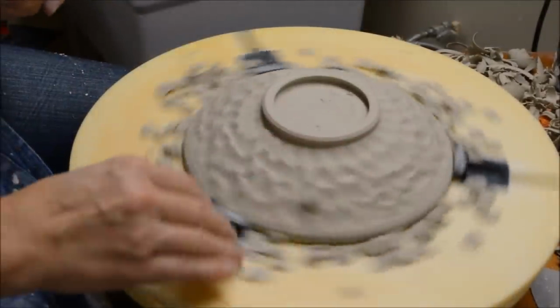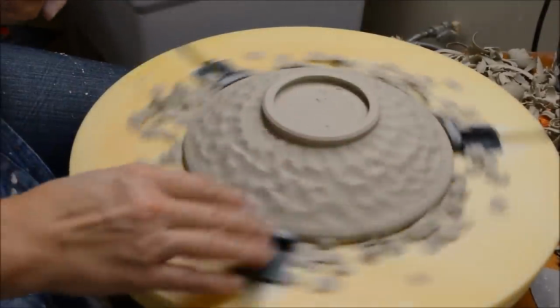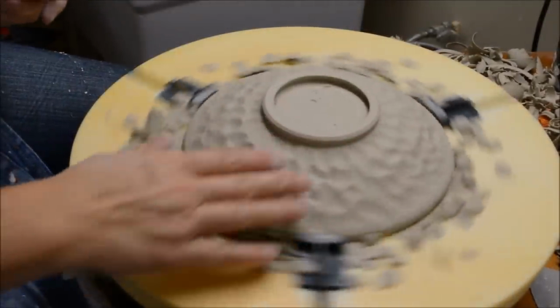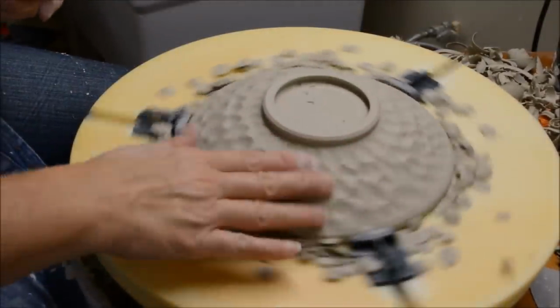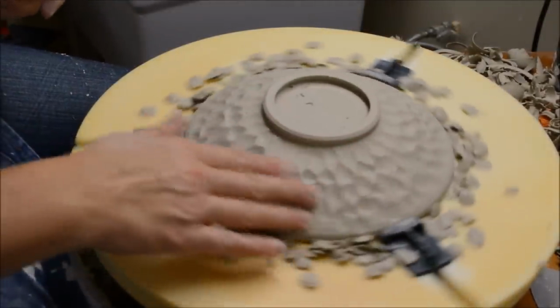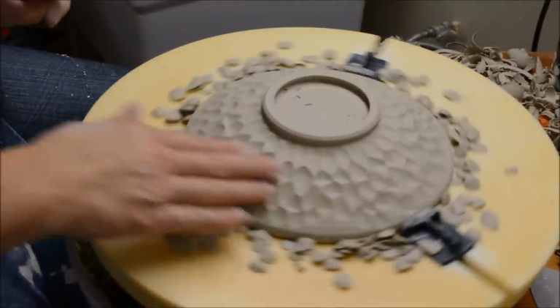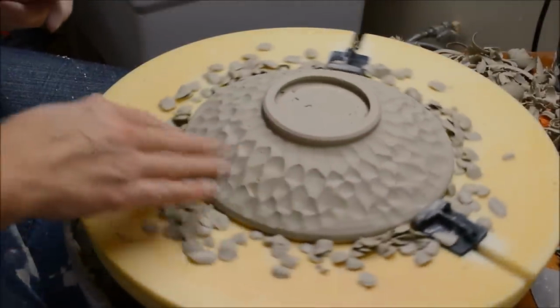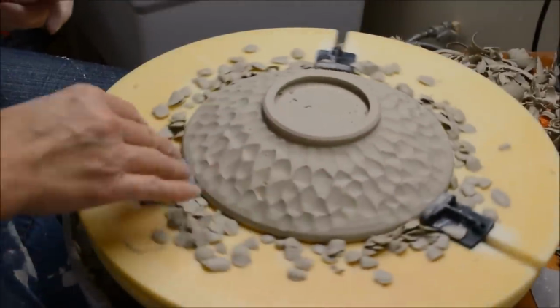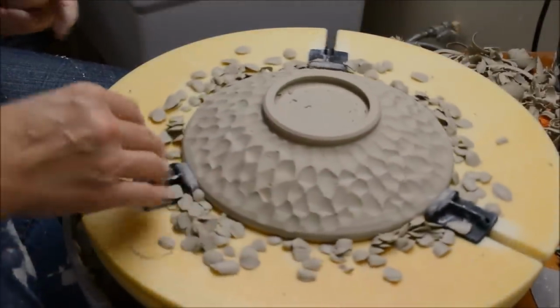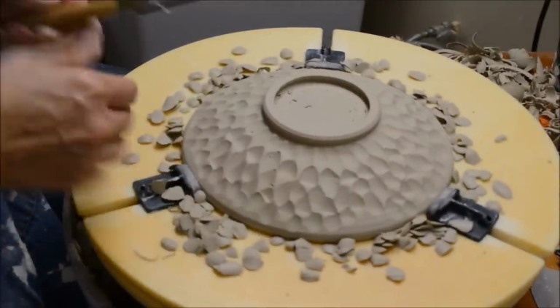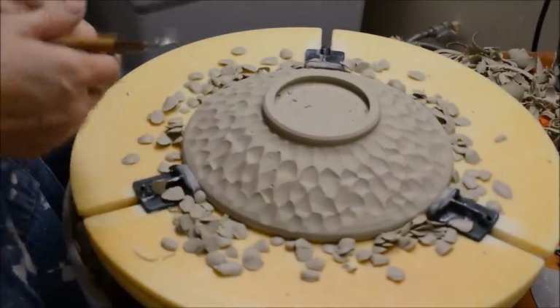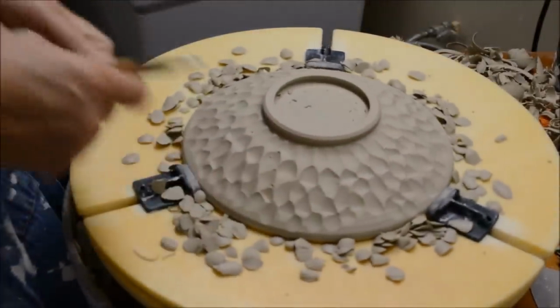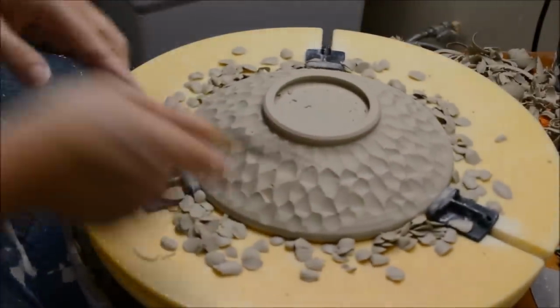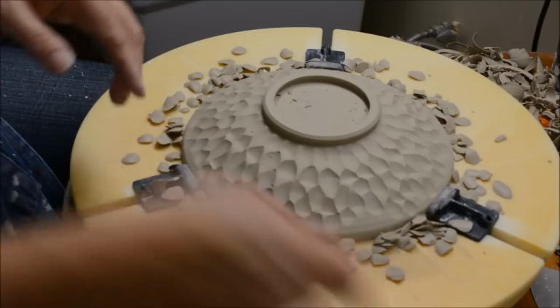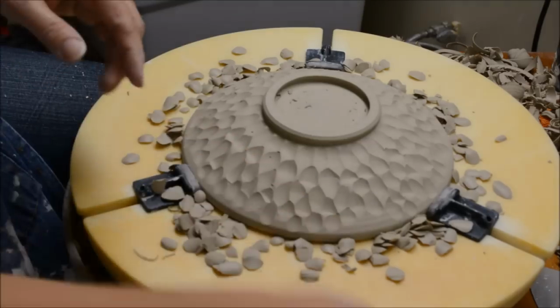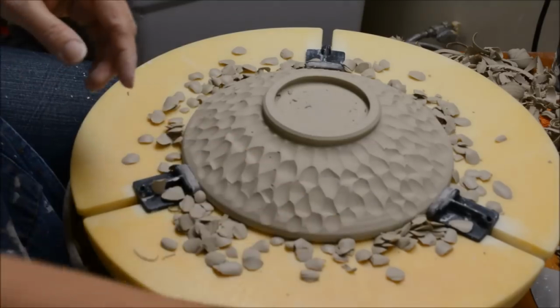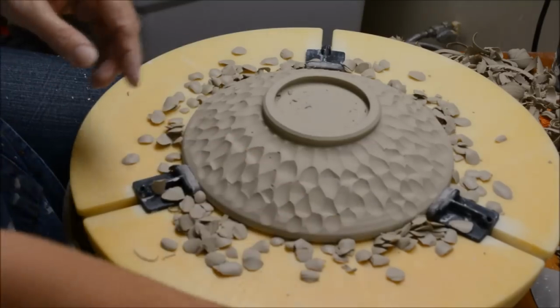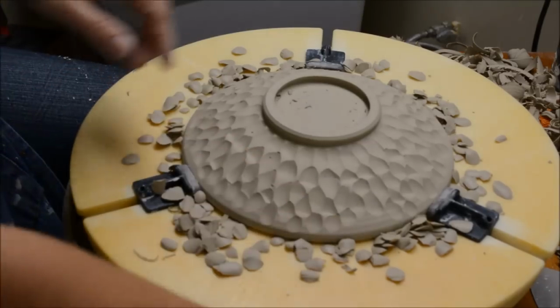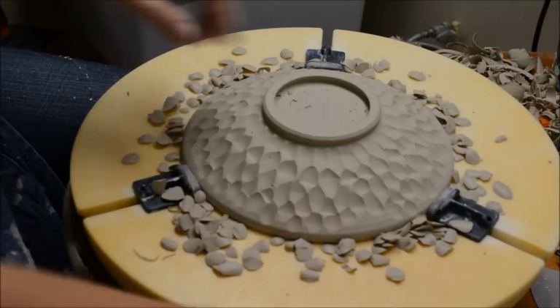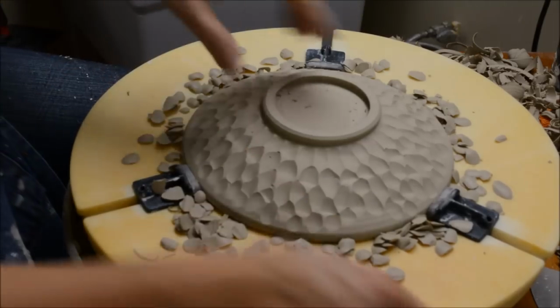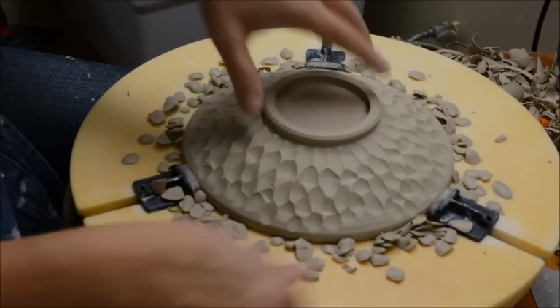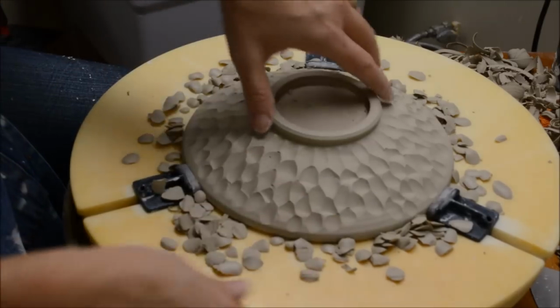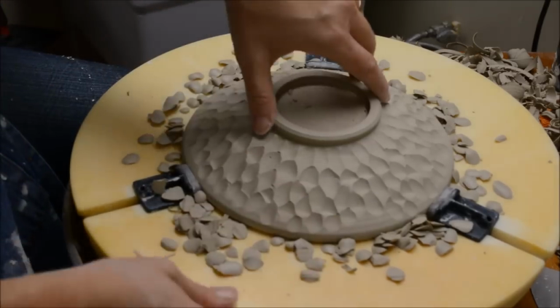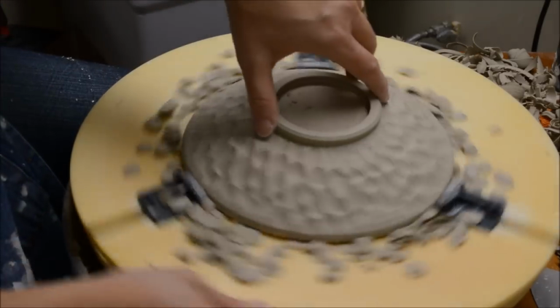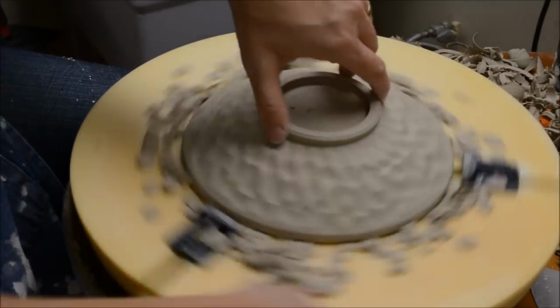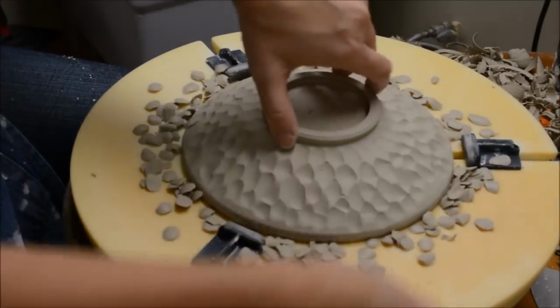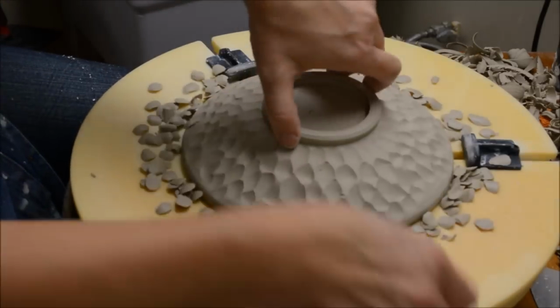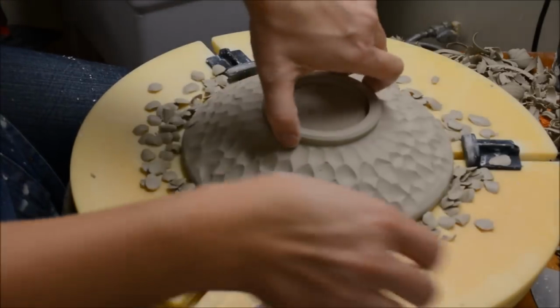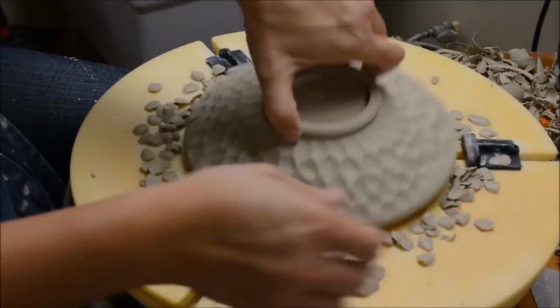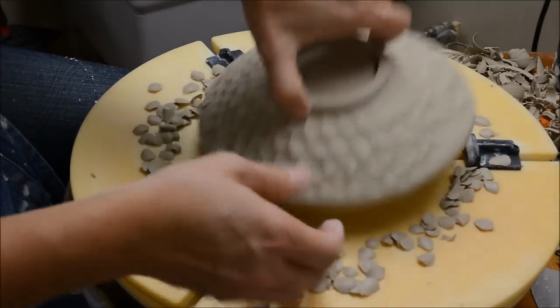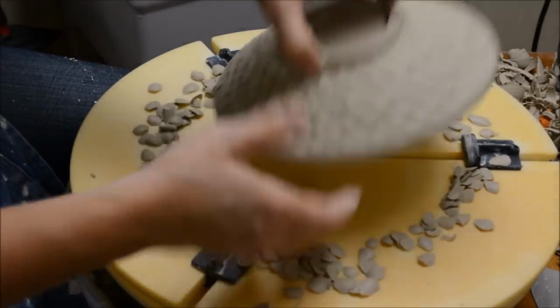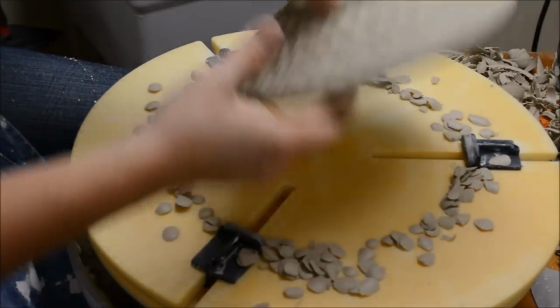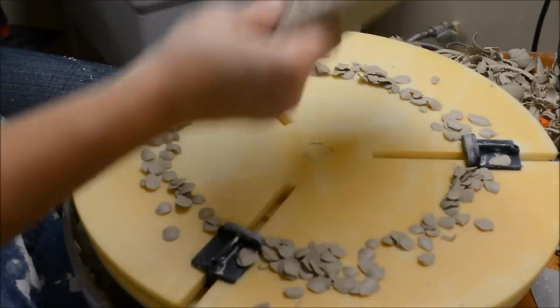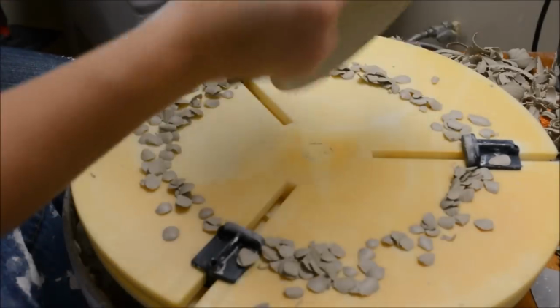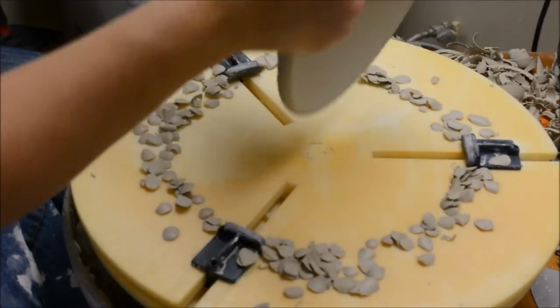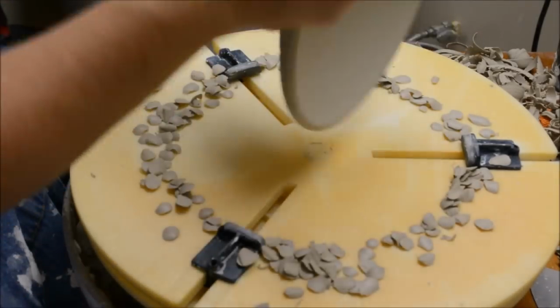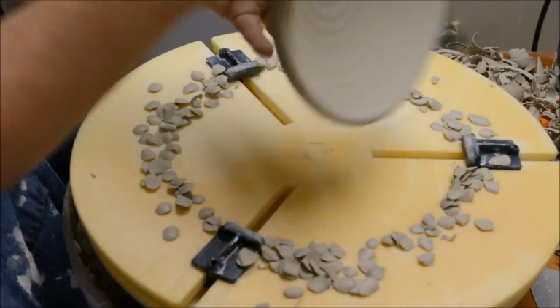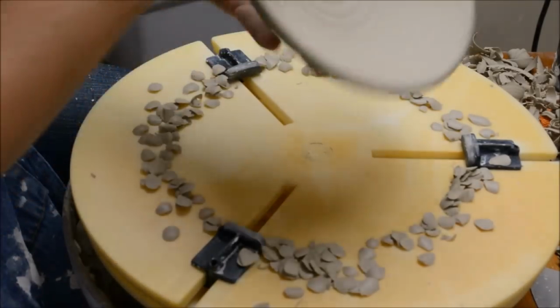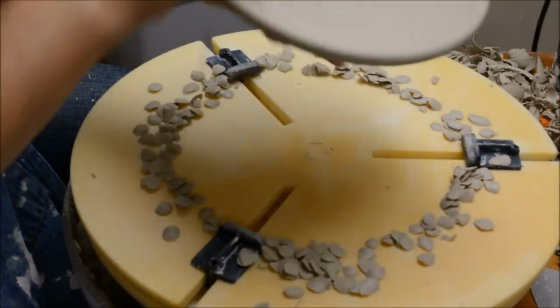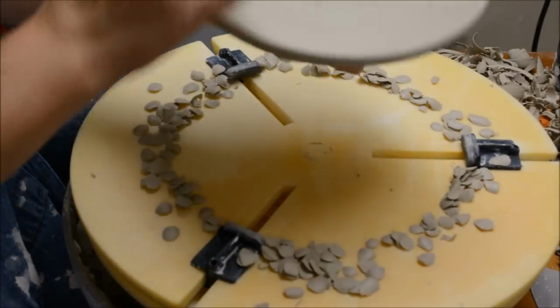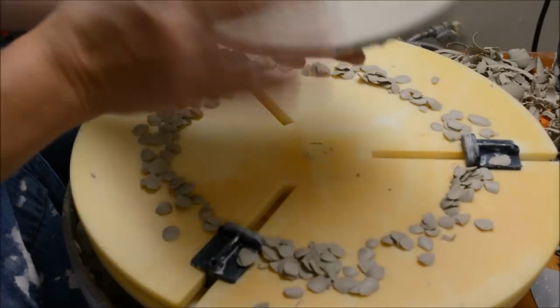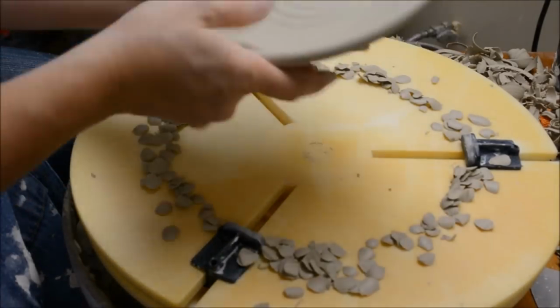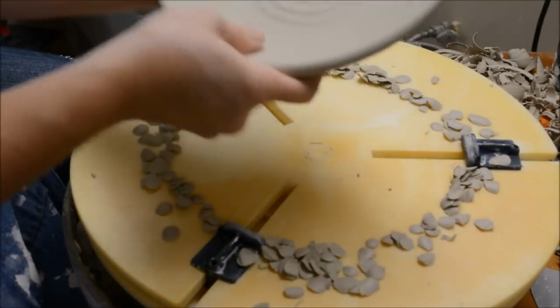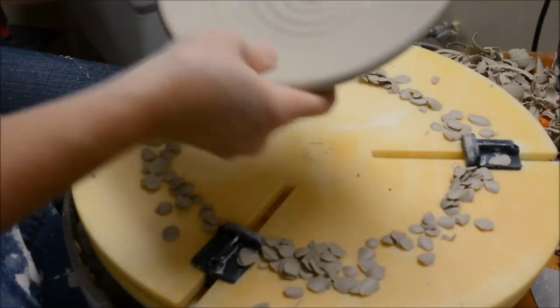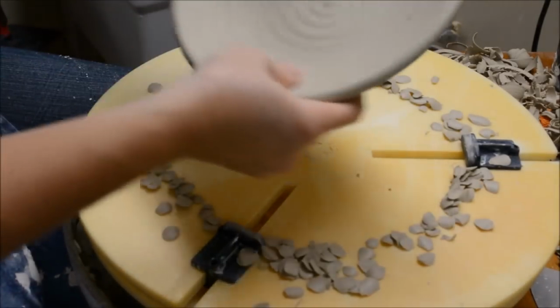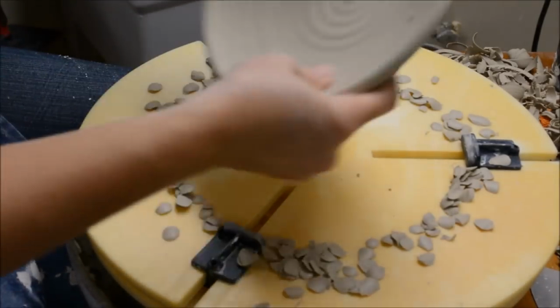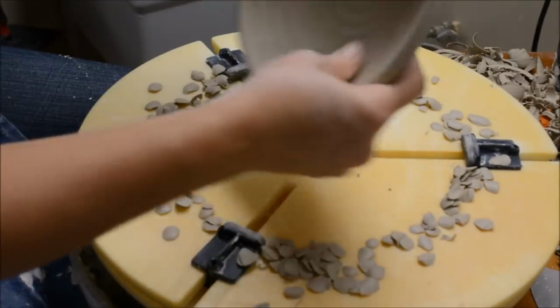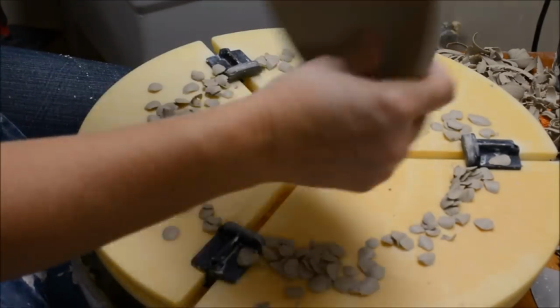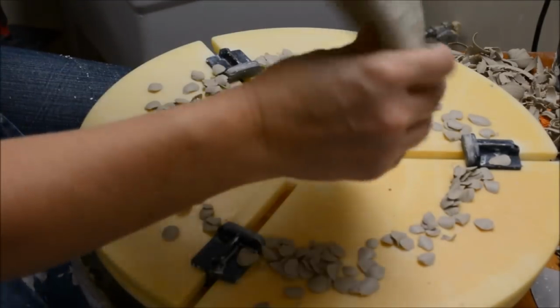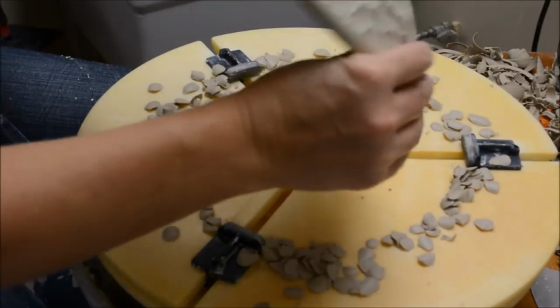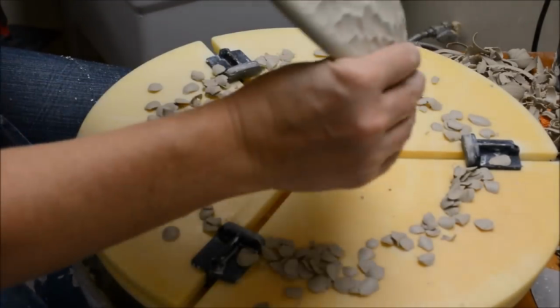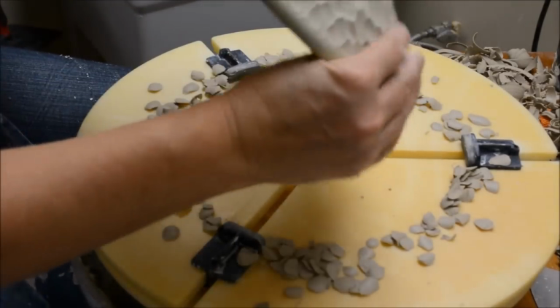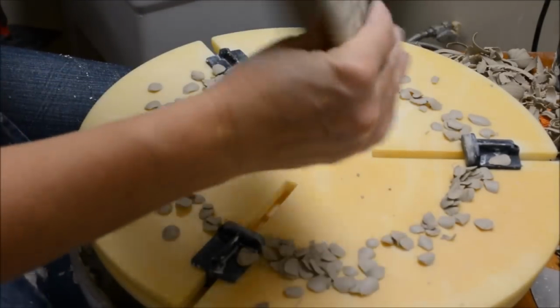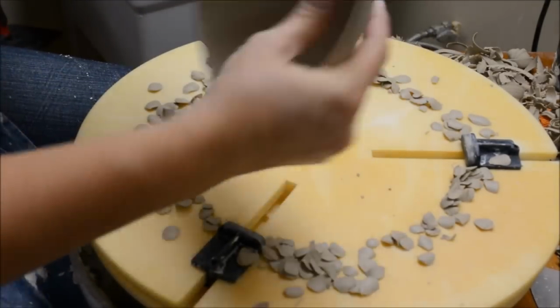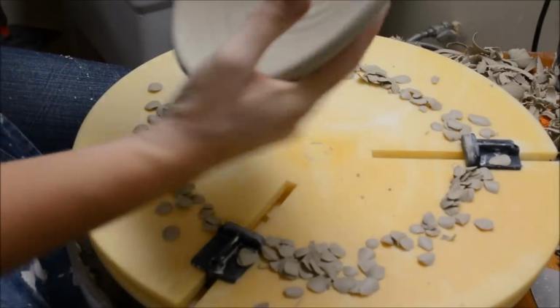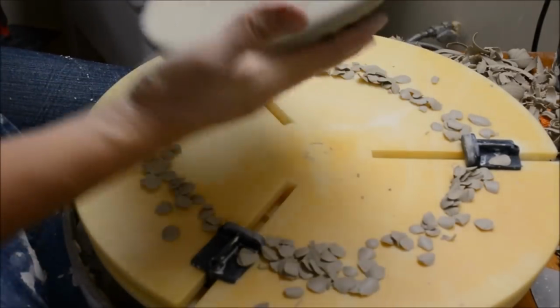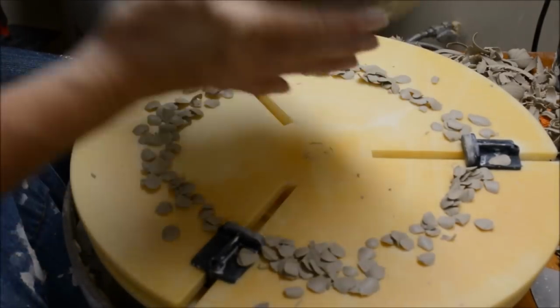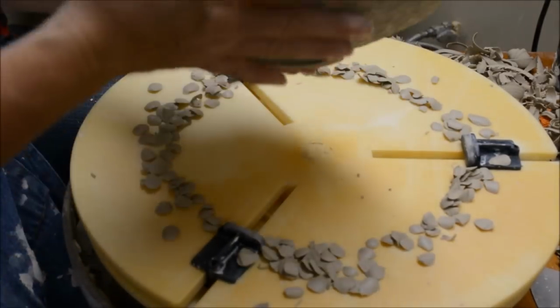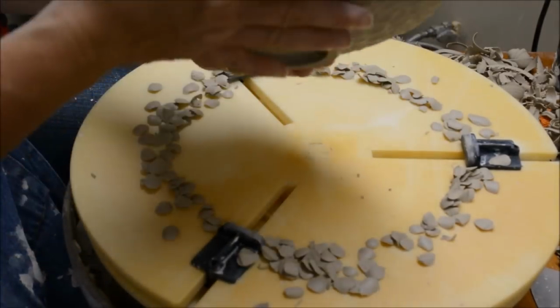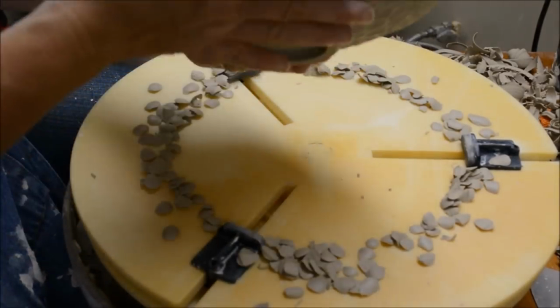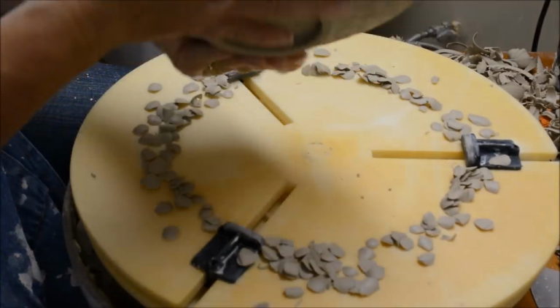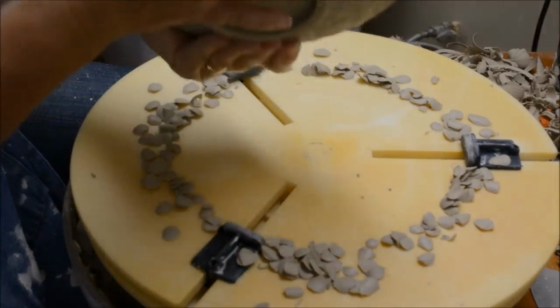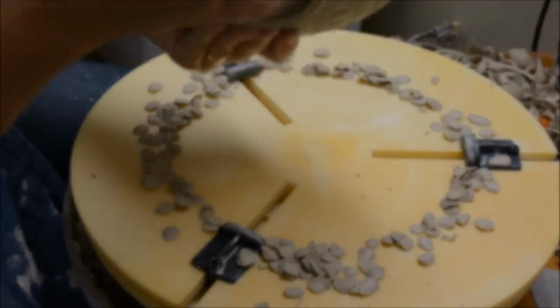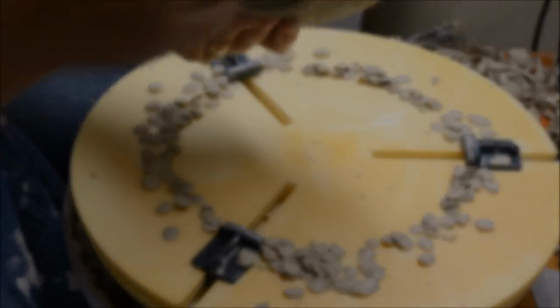And there we go — there's my finished texture on my shallow little bowl.